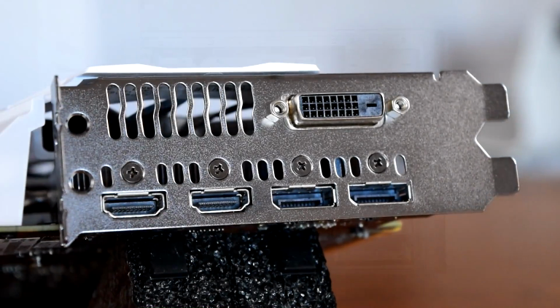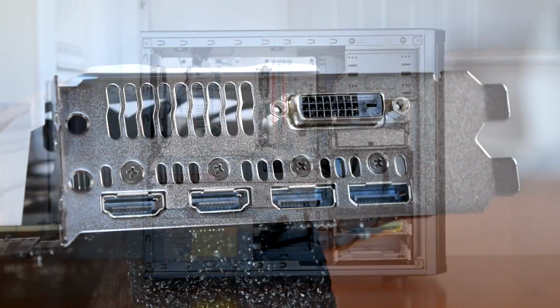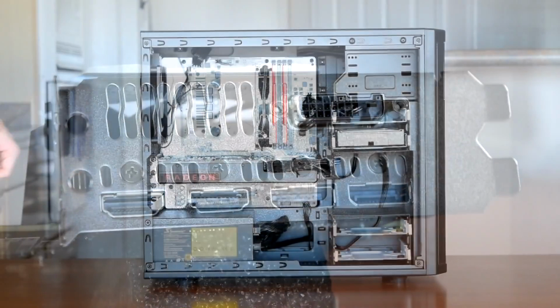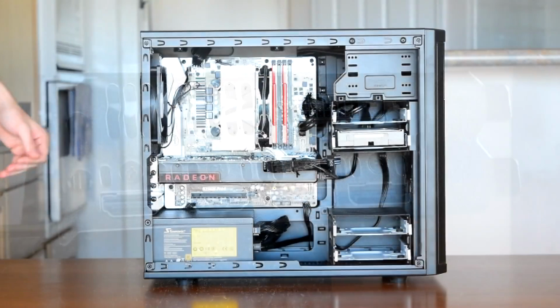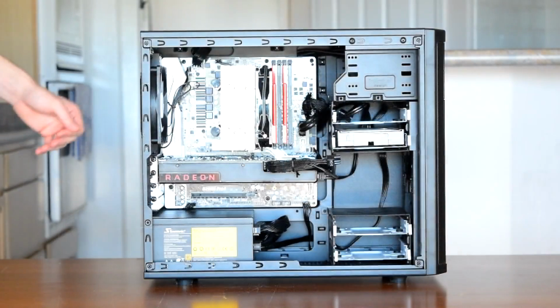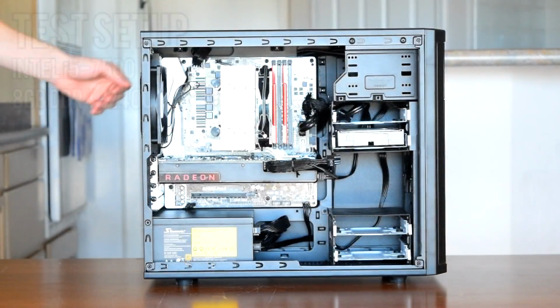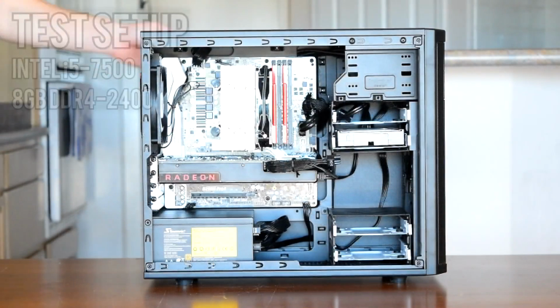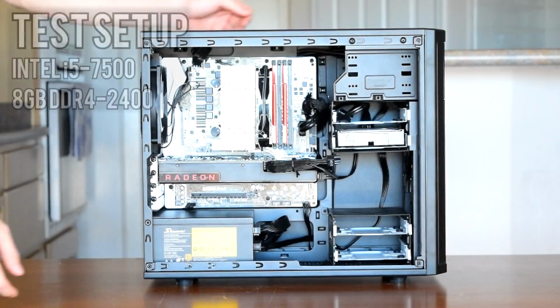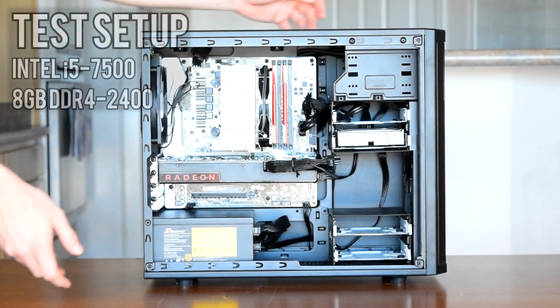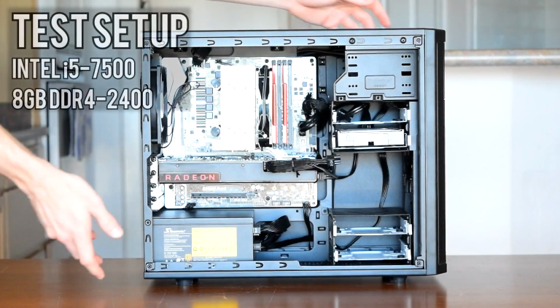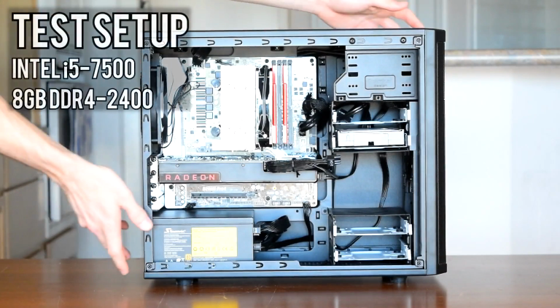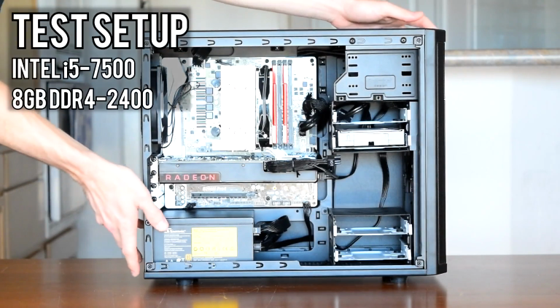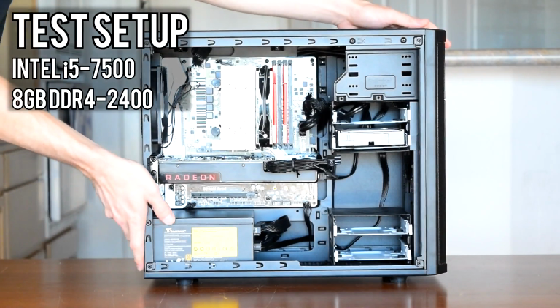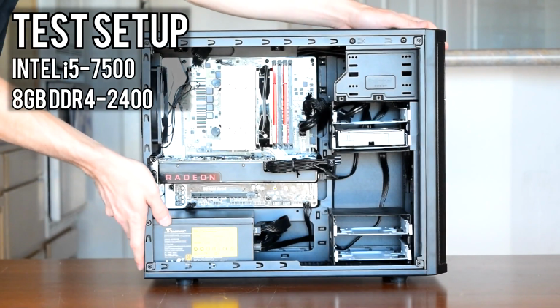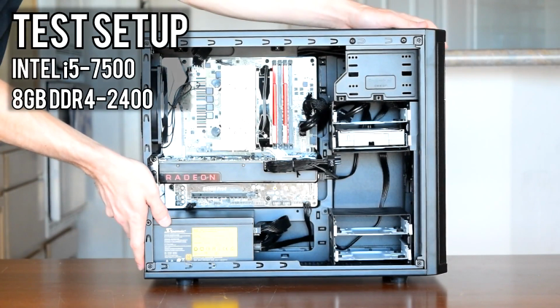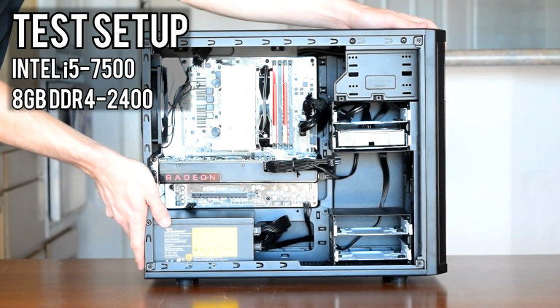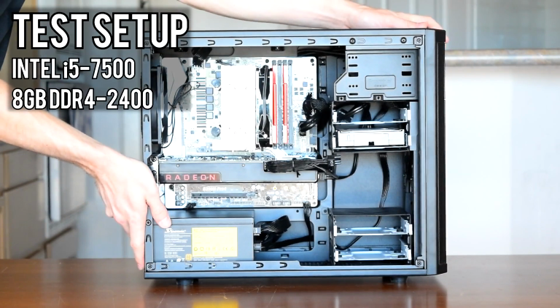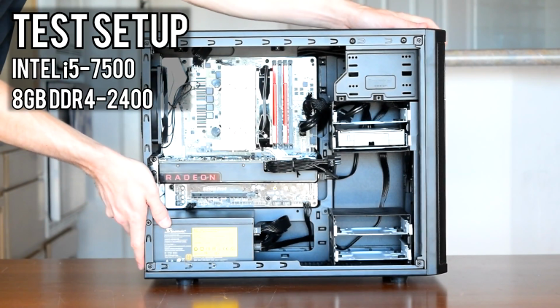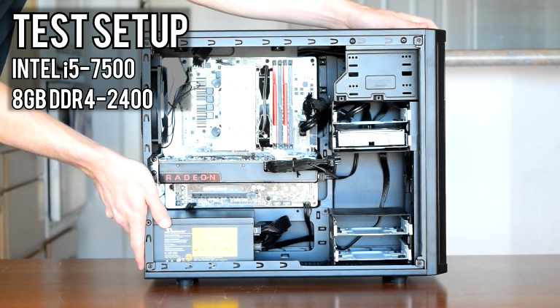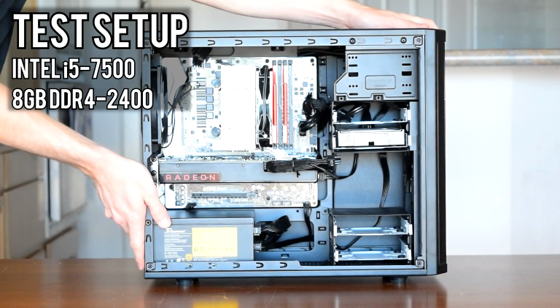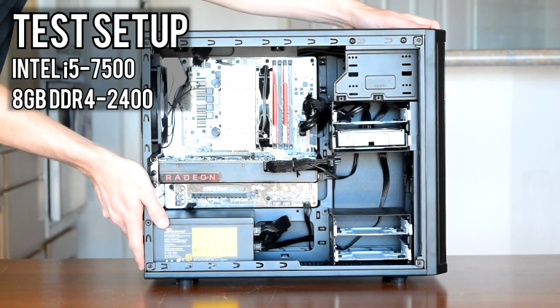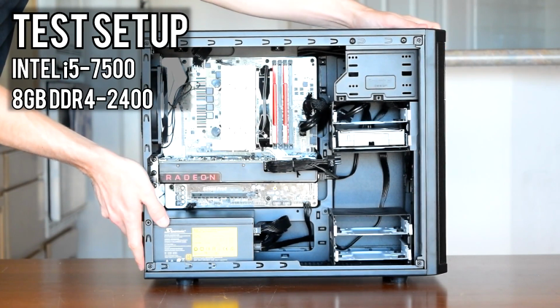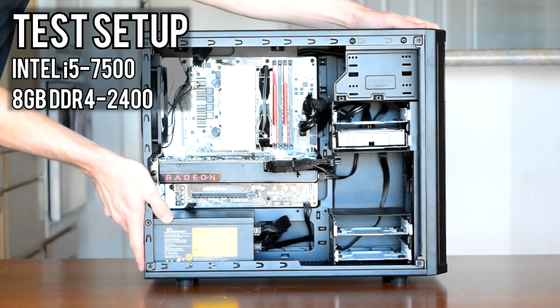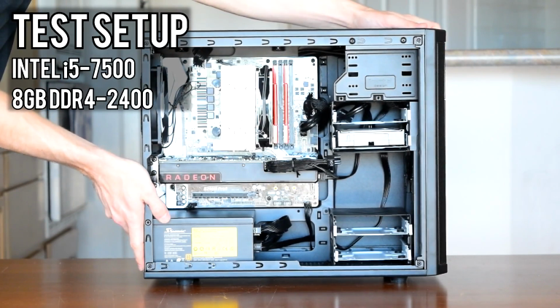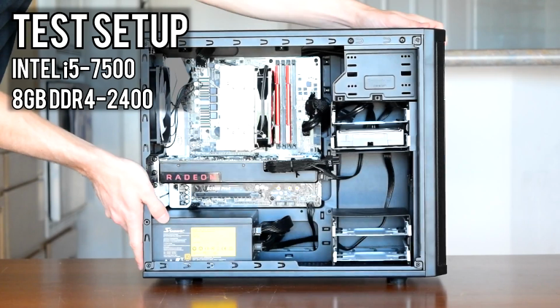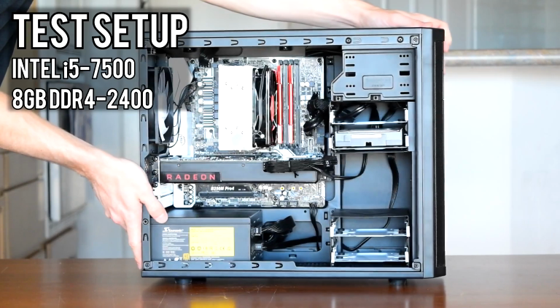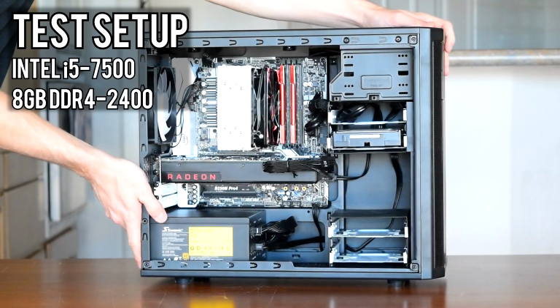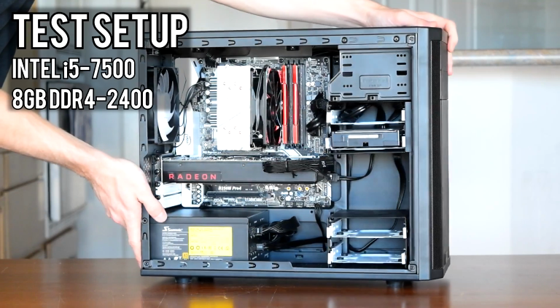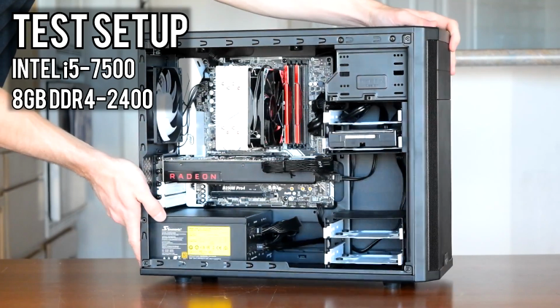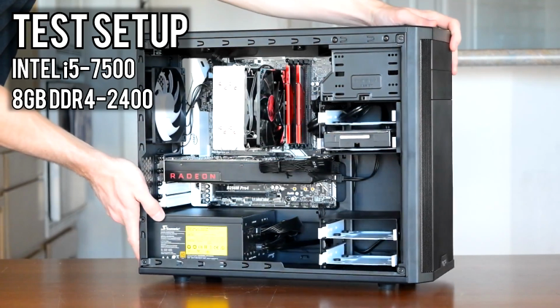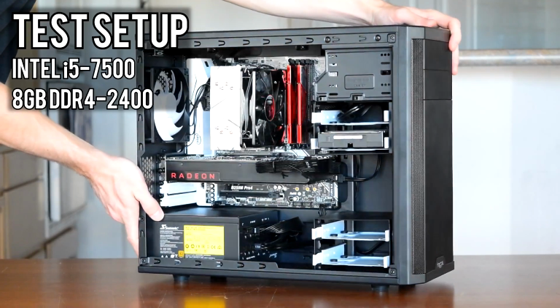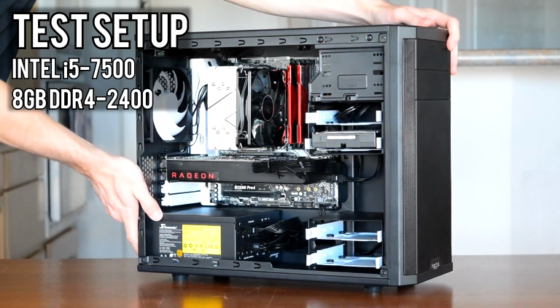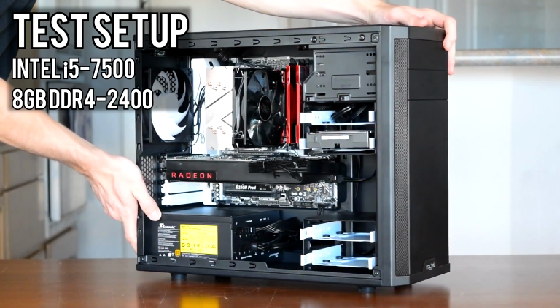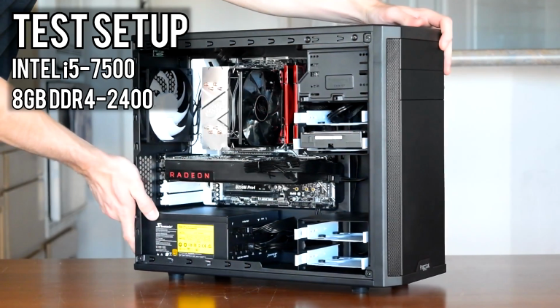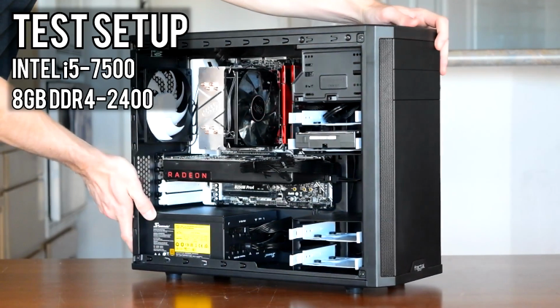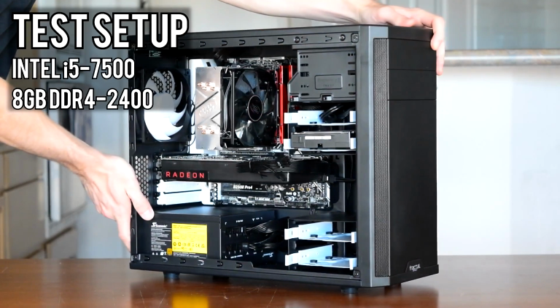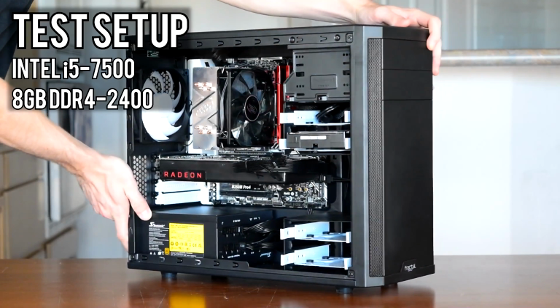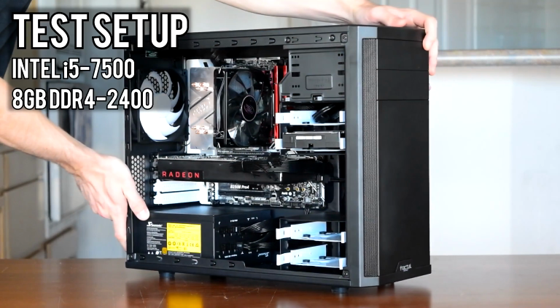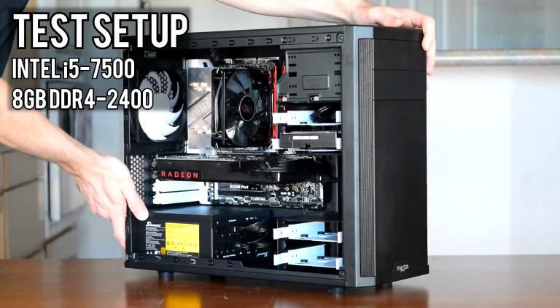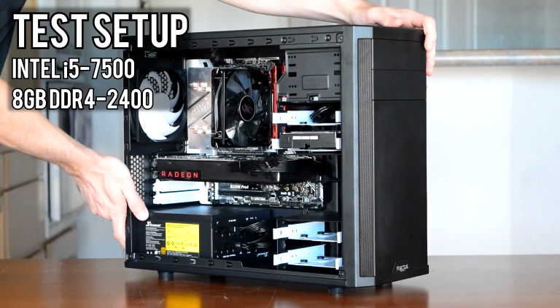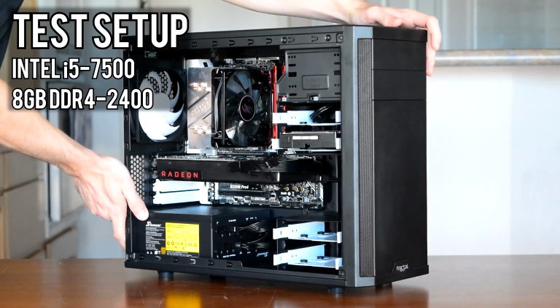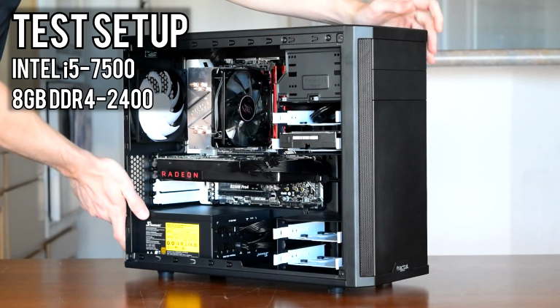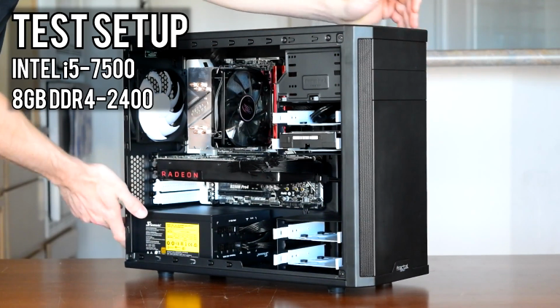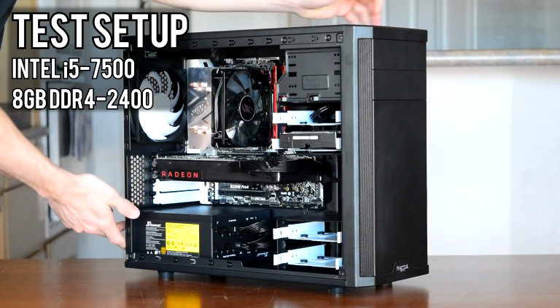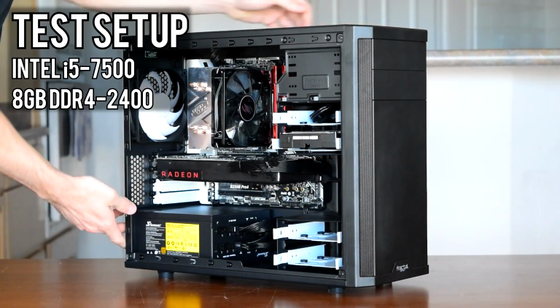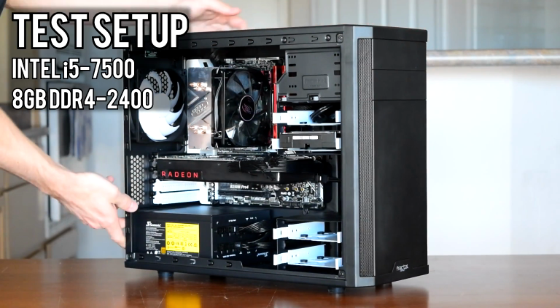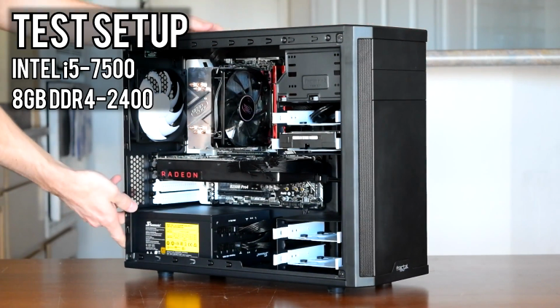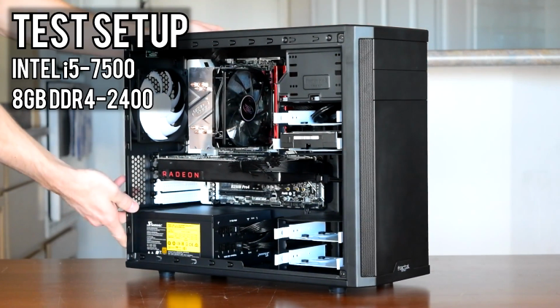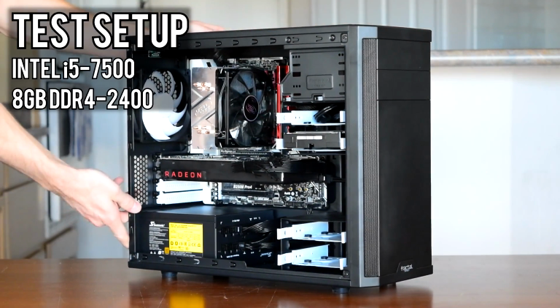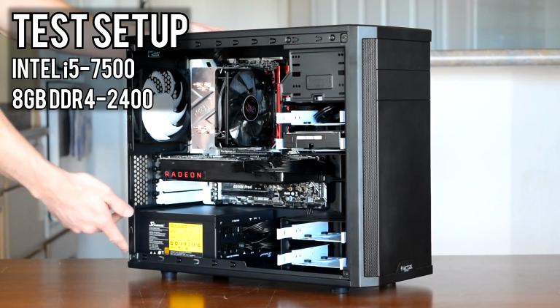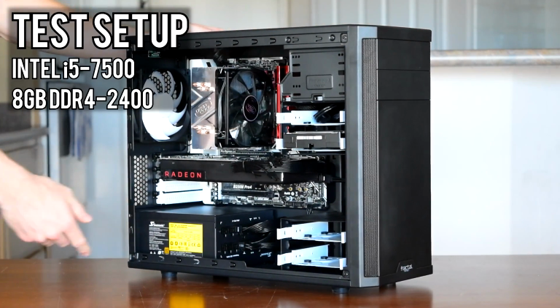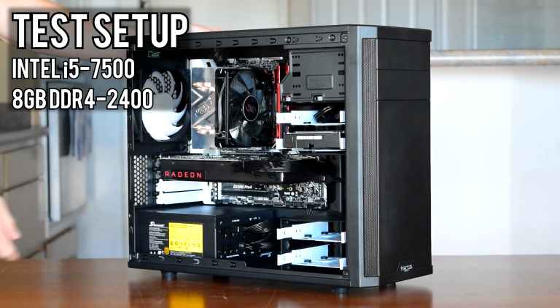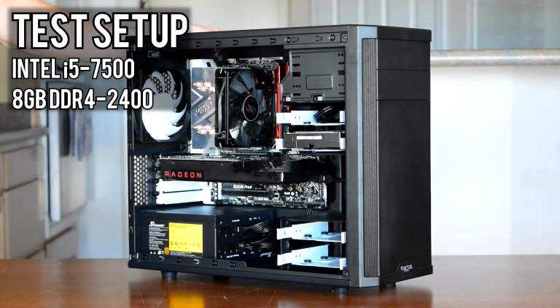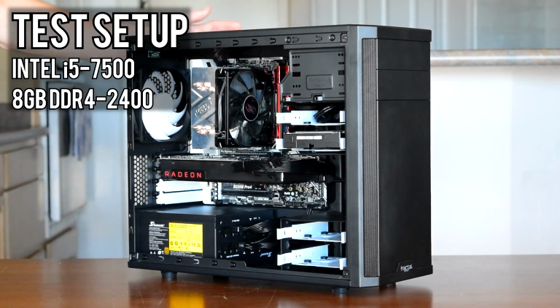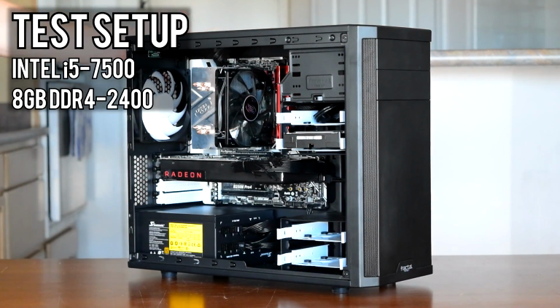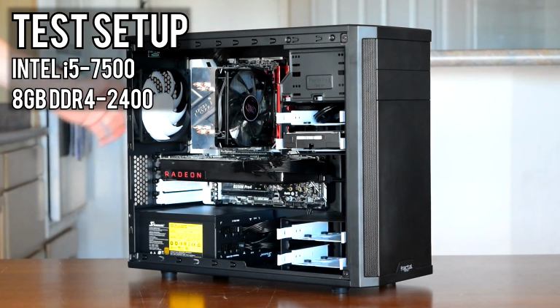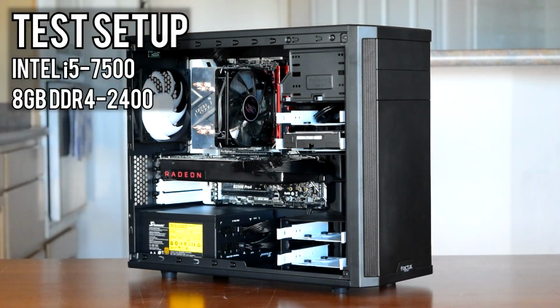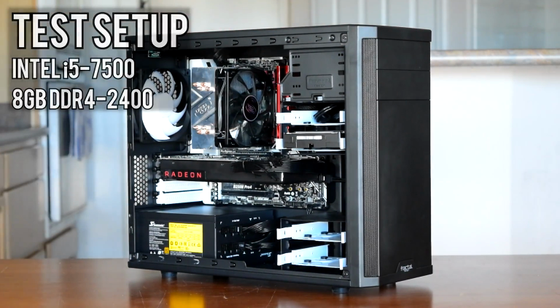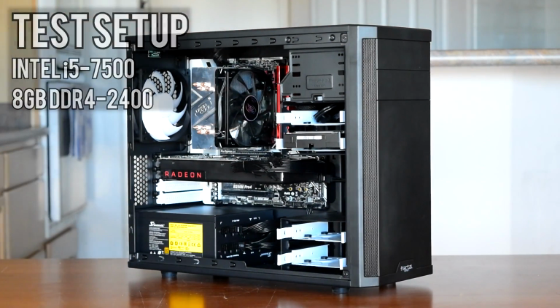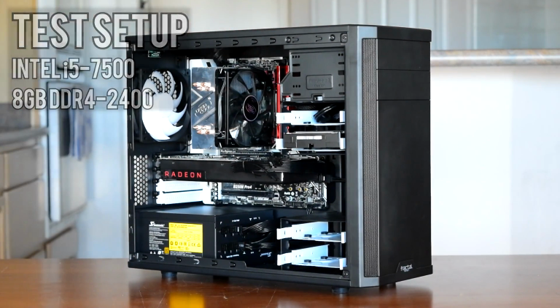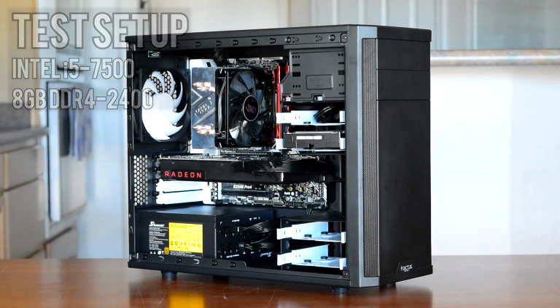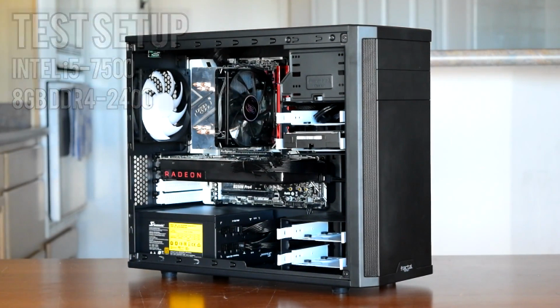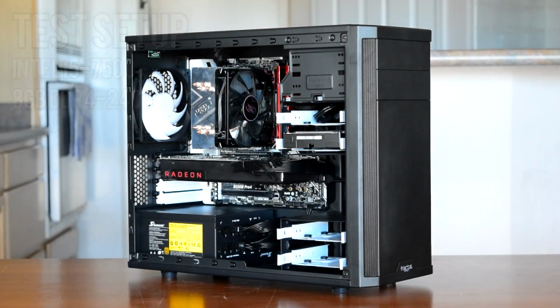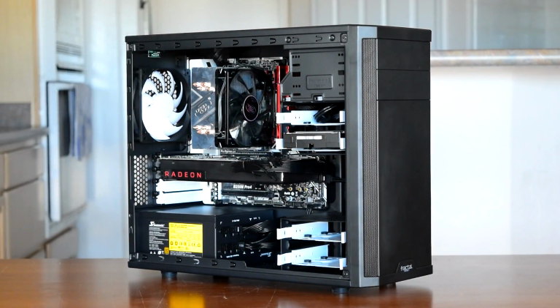The test setup today is my tank build with an i5-7500 and 8GB of DDR4-2400 memory. Let's get started with the benchmarks.